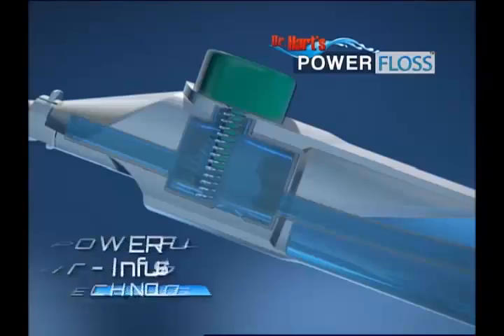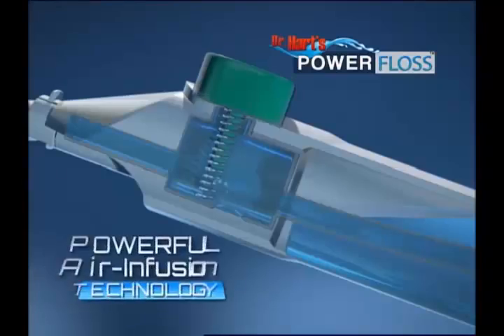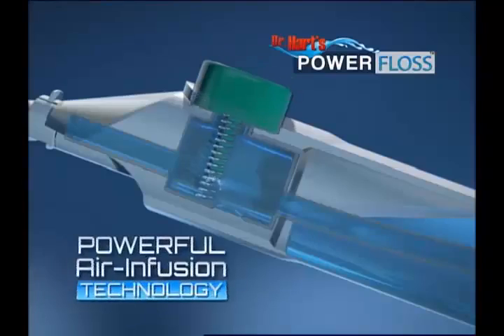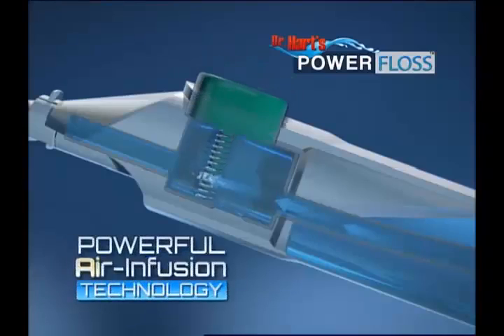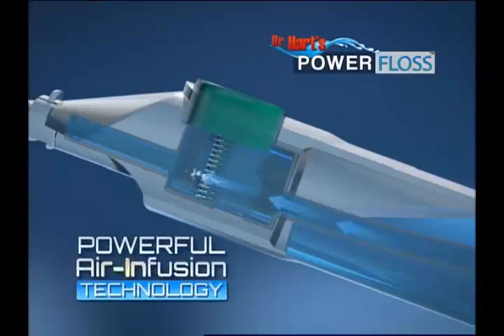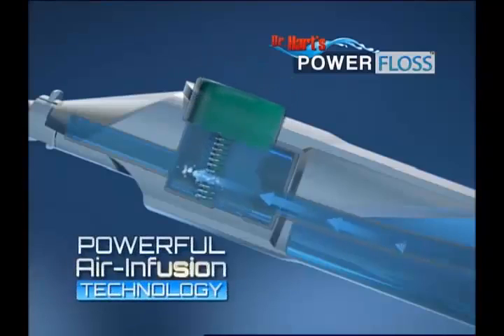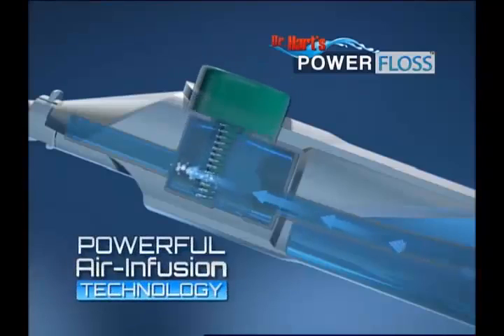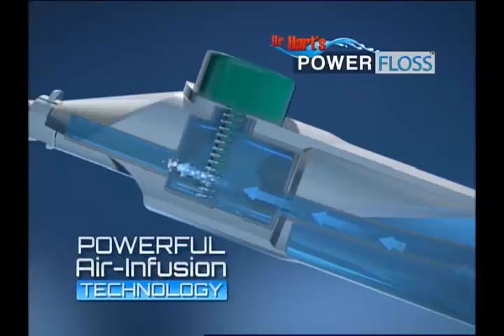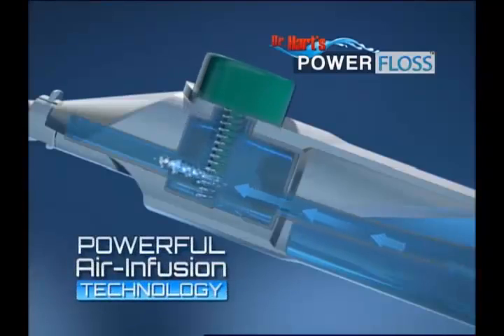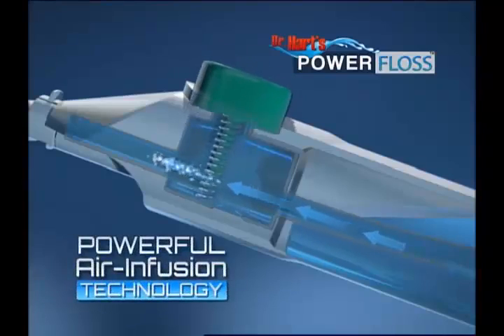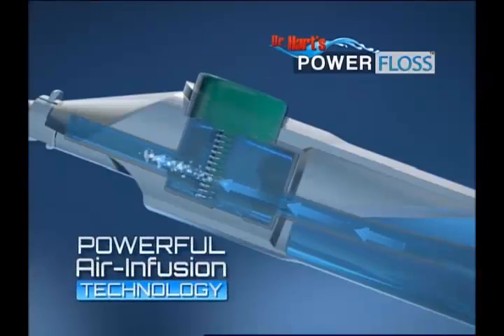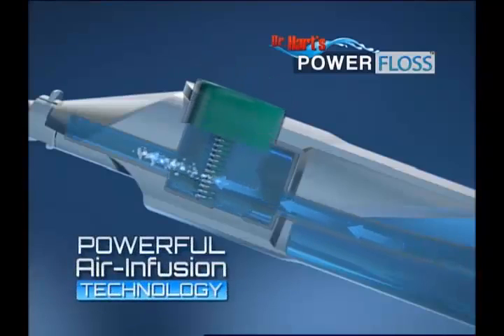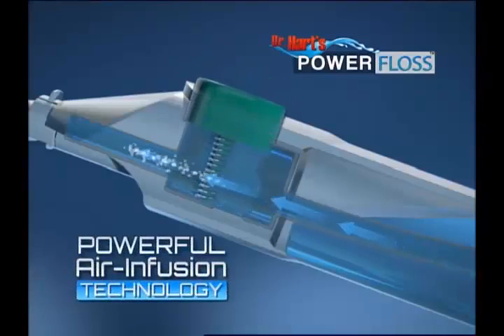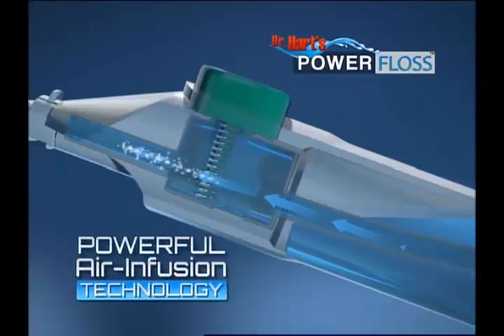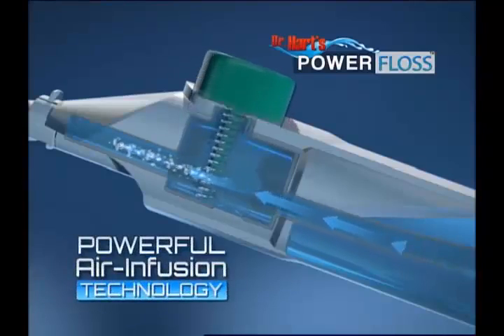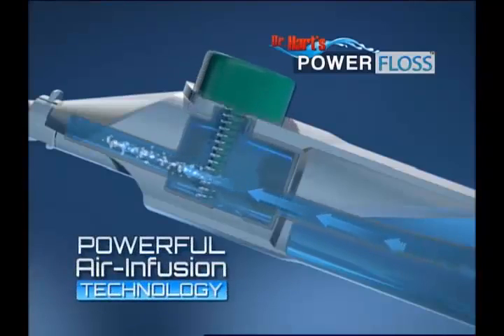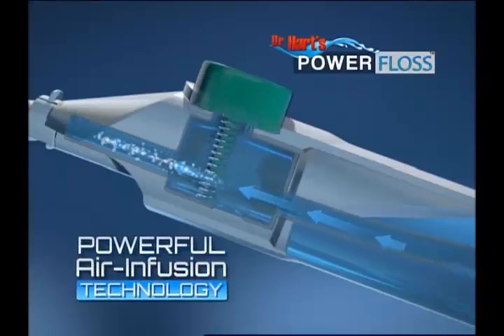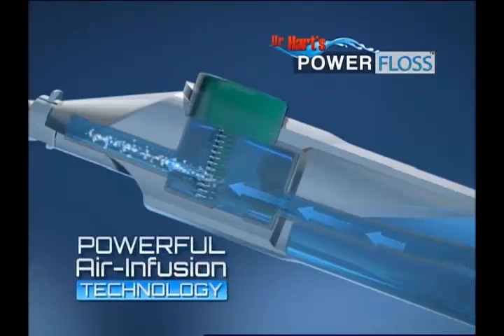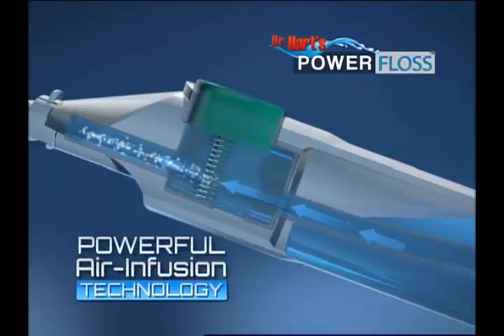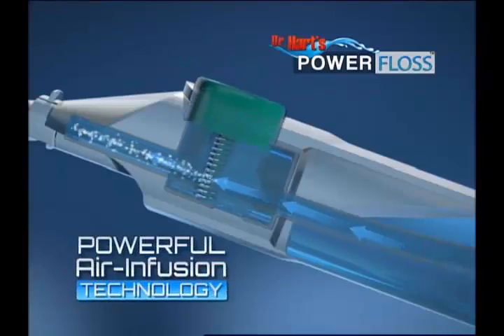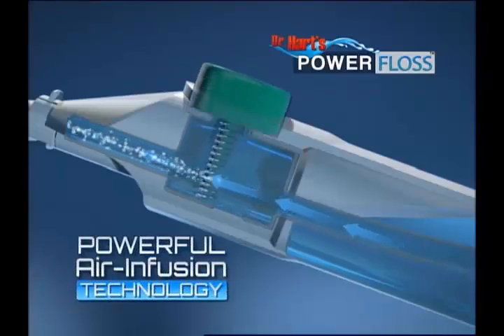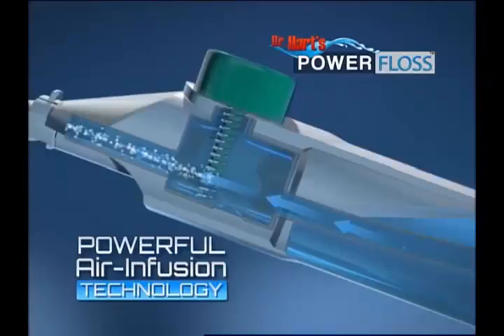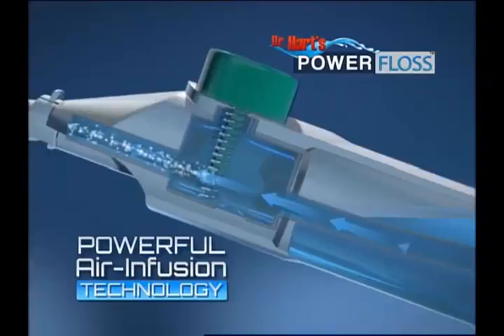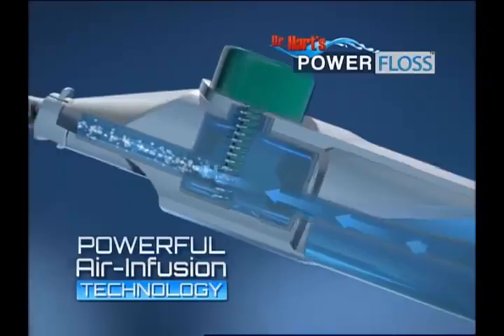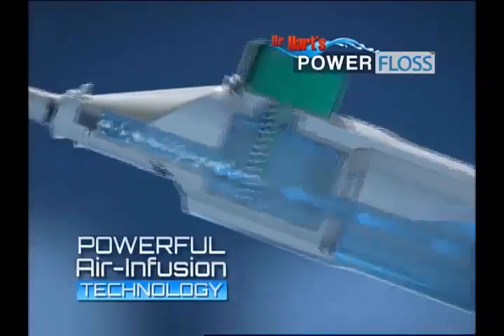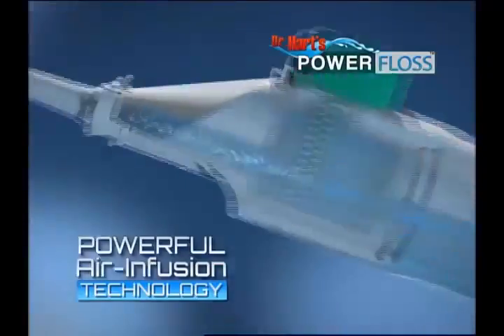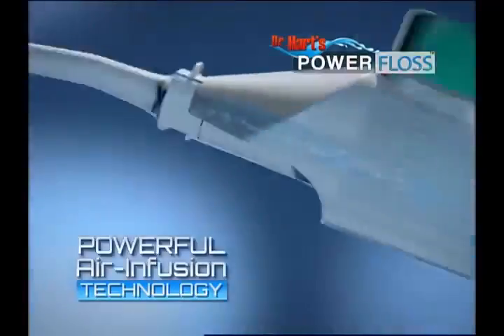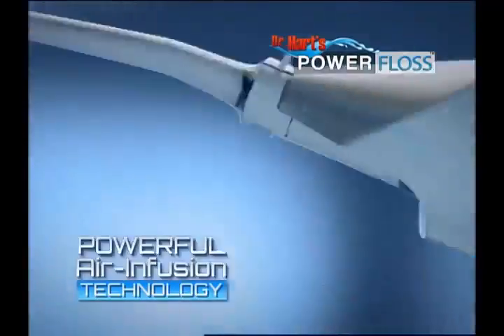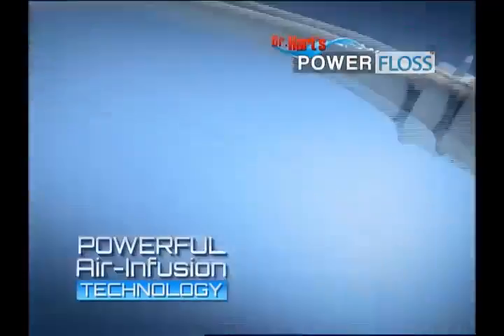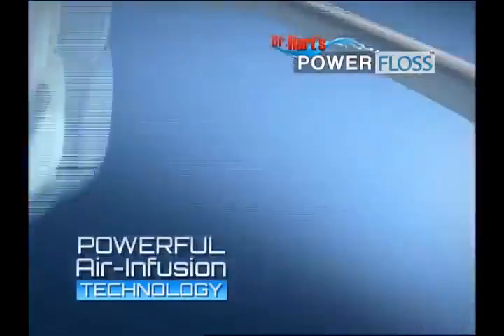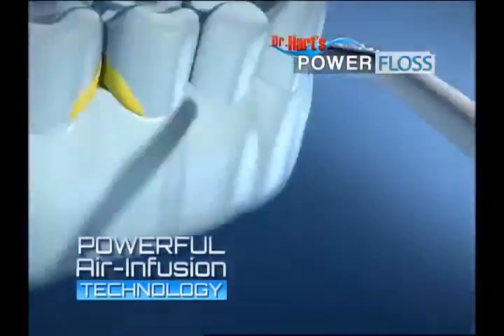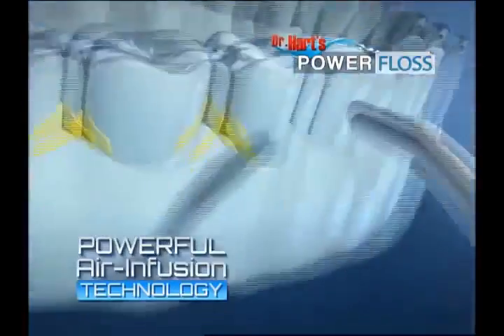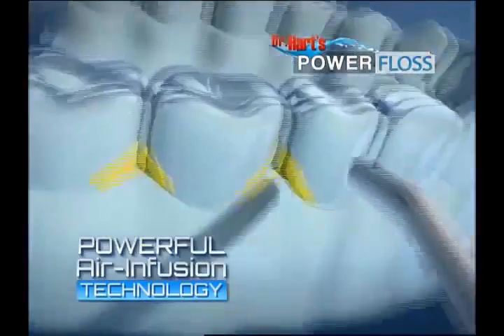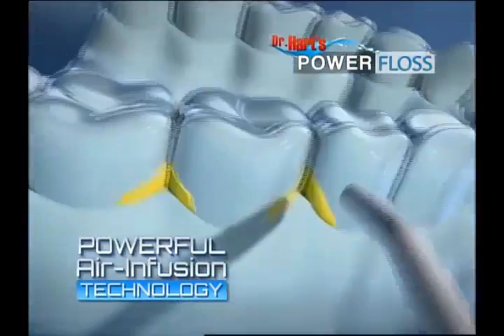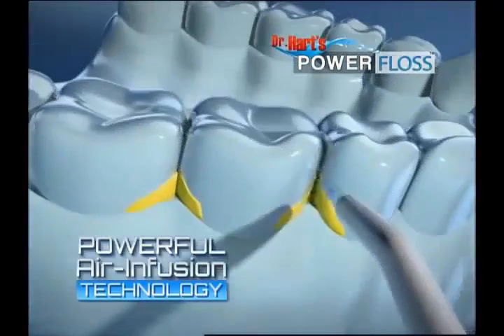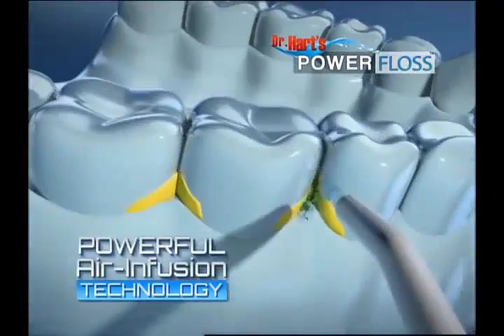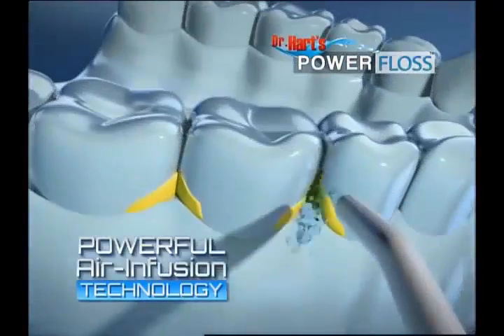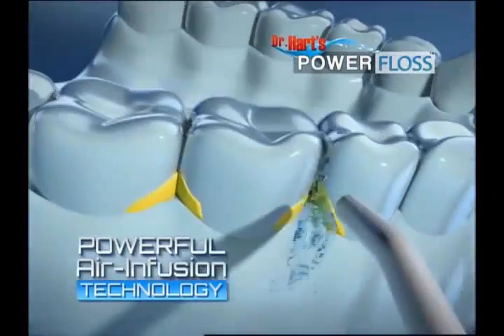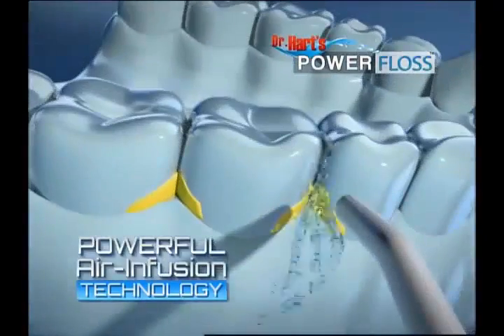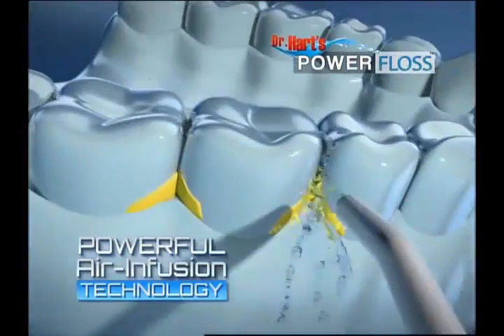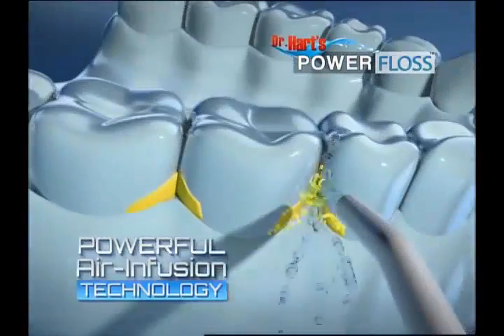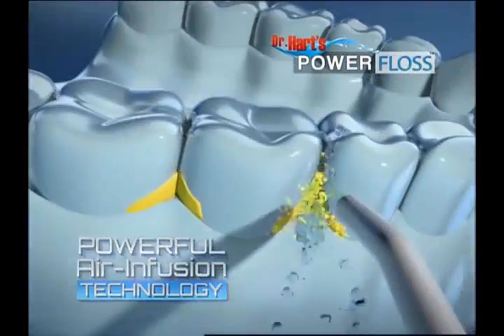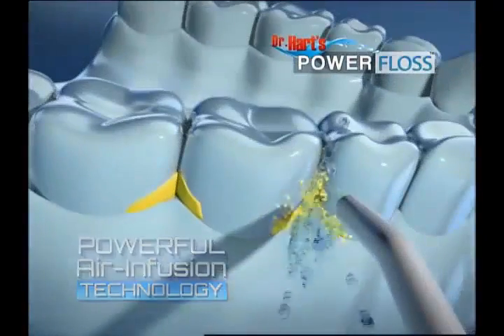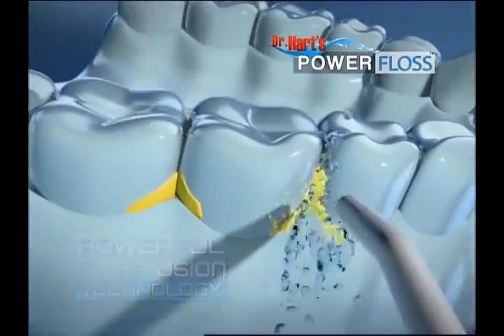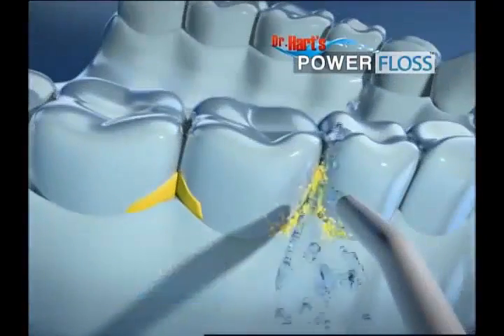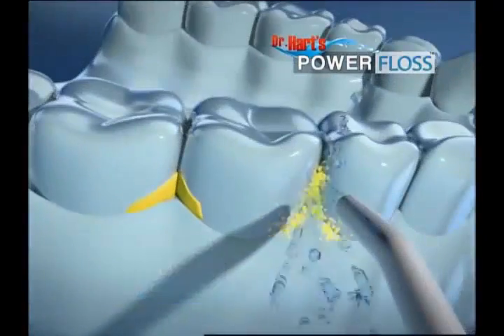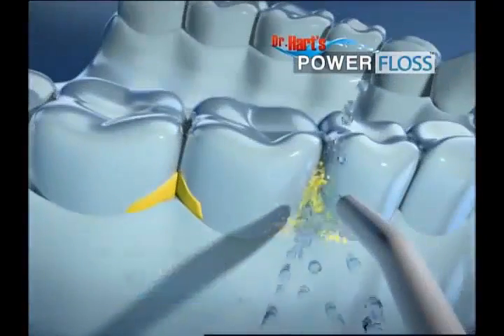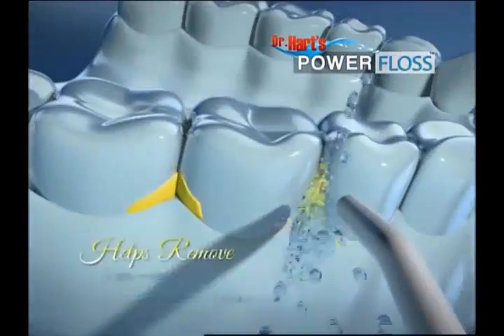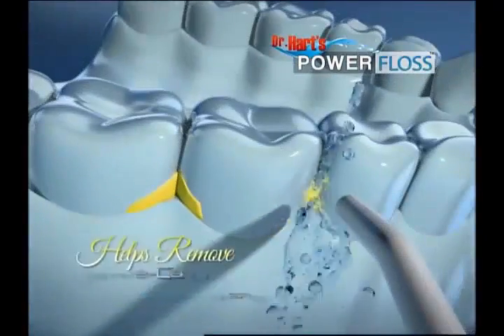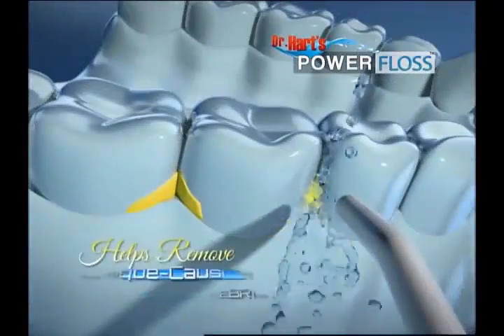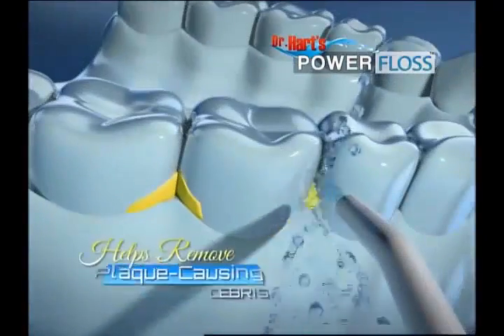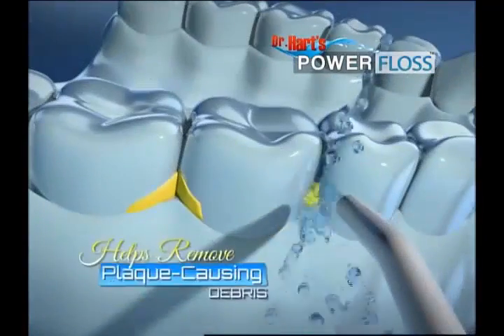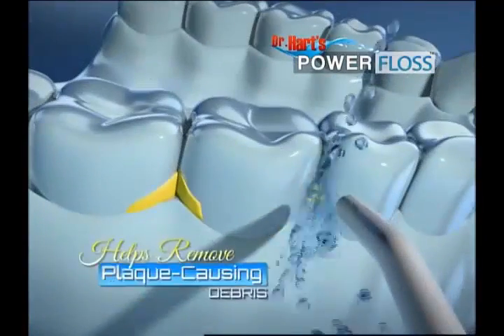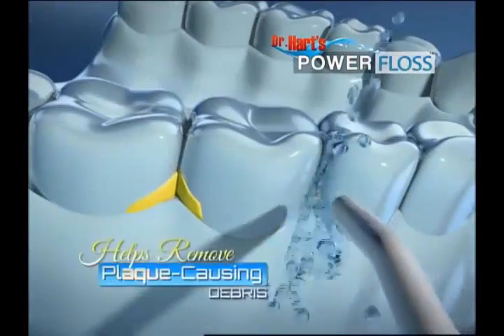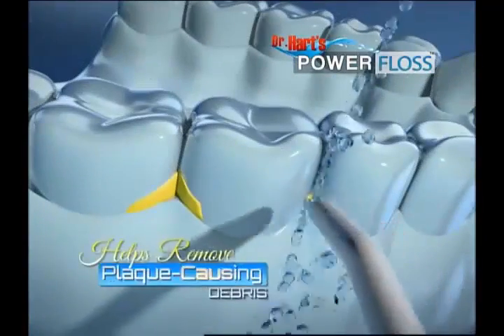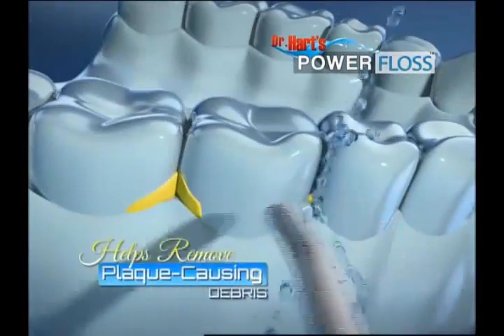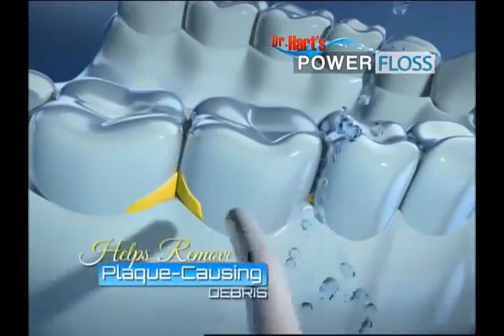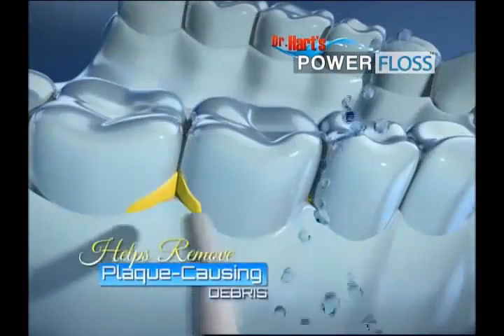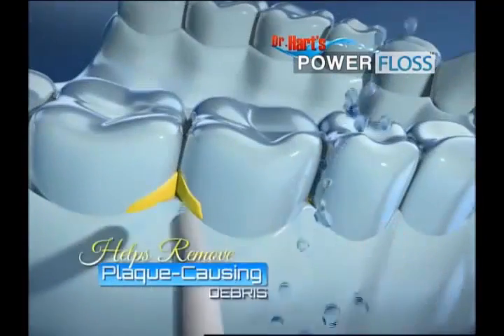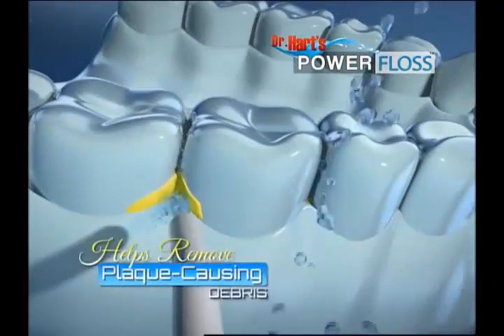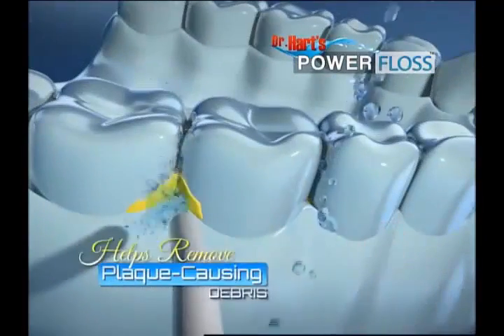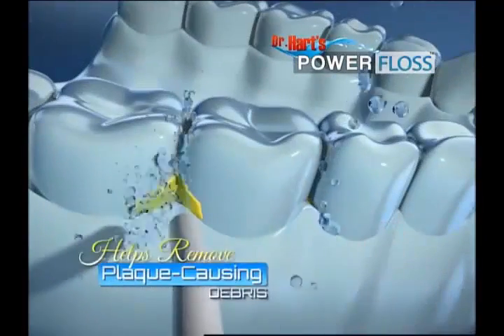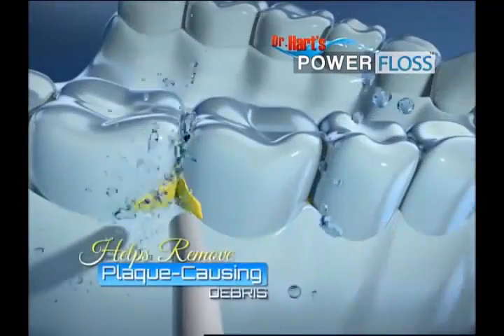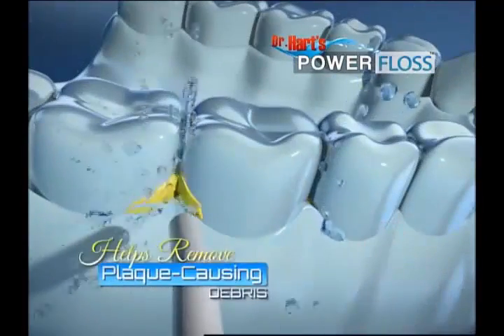The secret is air infusion technology. When you press down, the air propels the water in a powerful stream that helps remove plaque-causing debris.